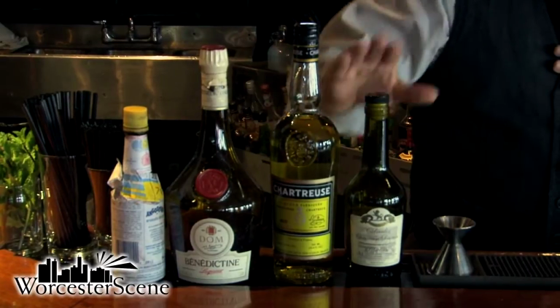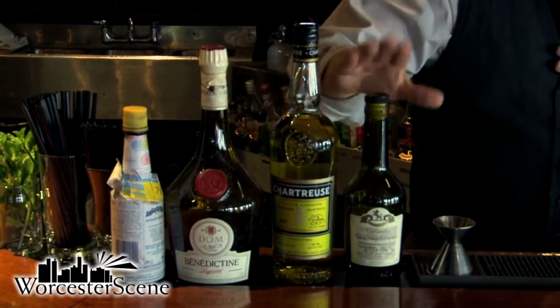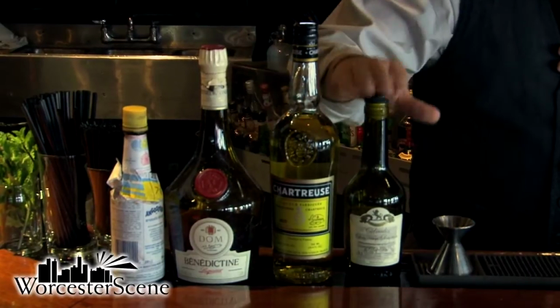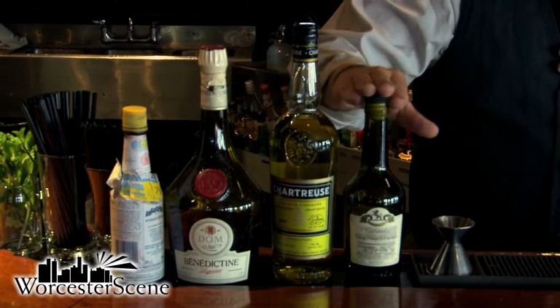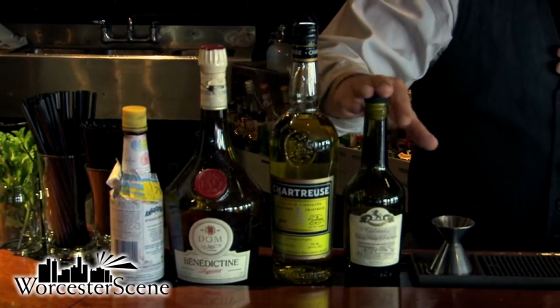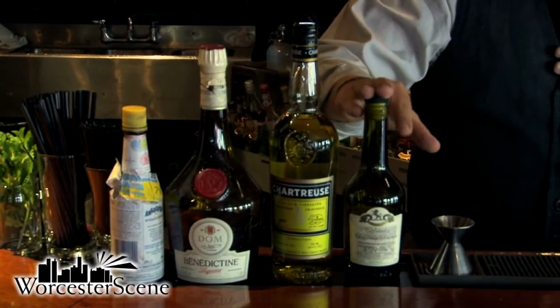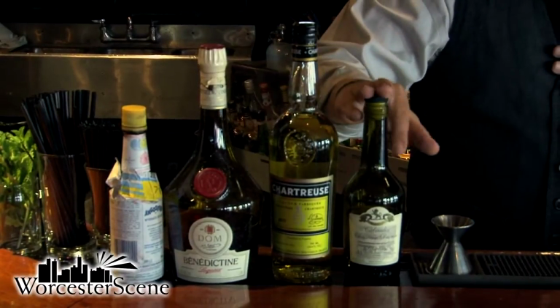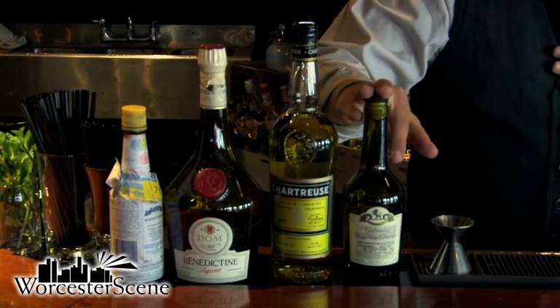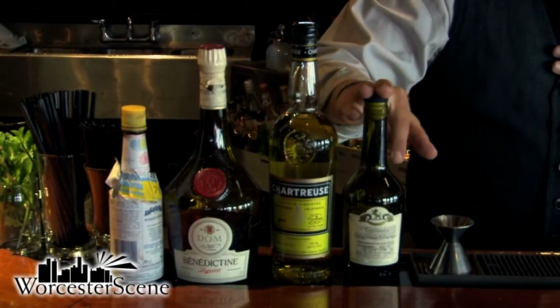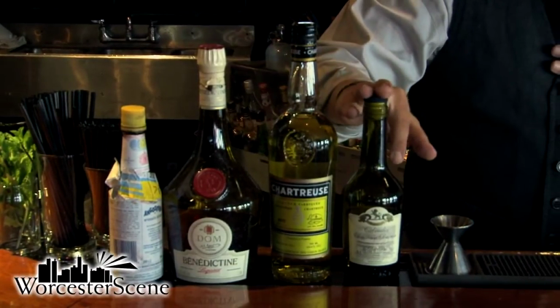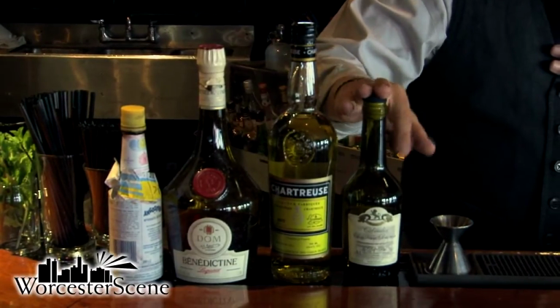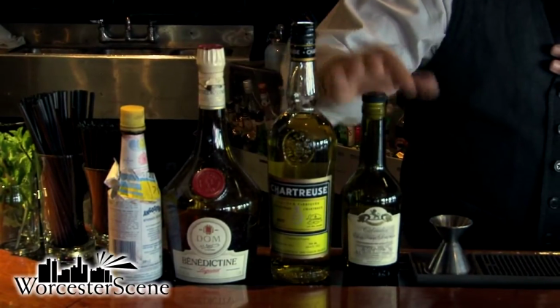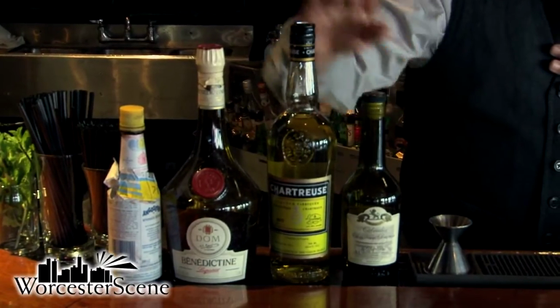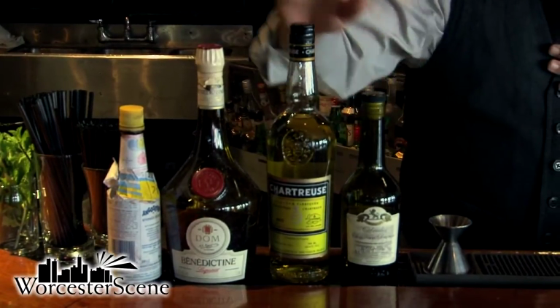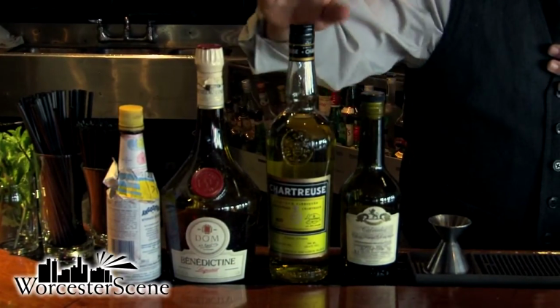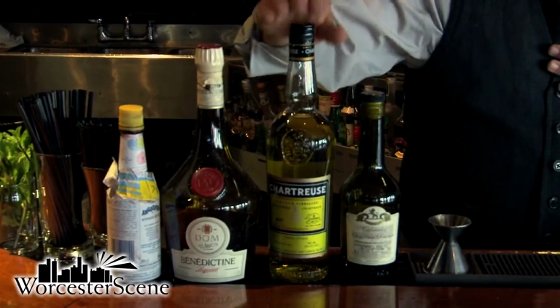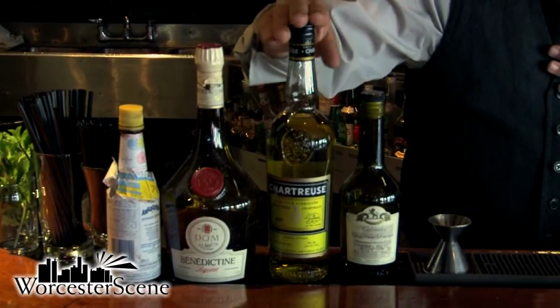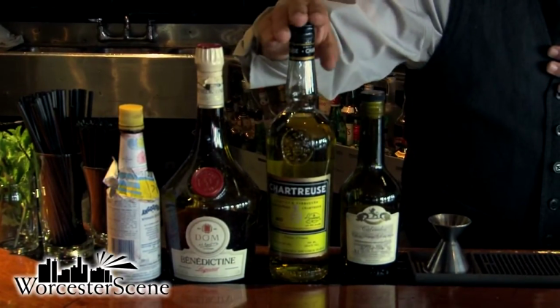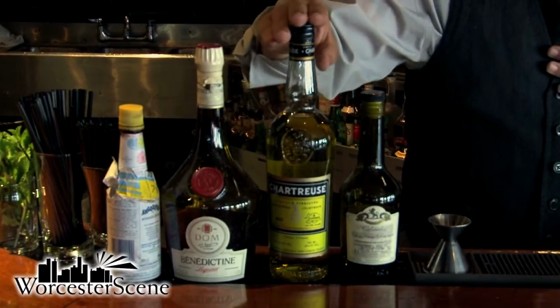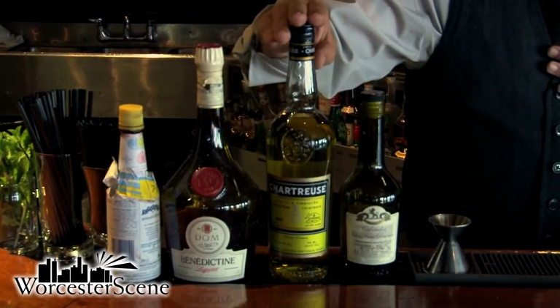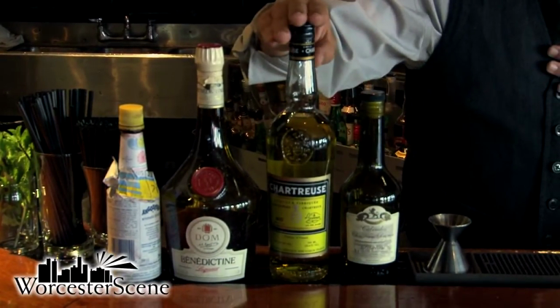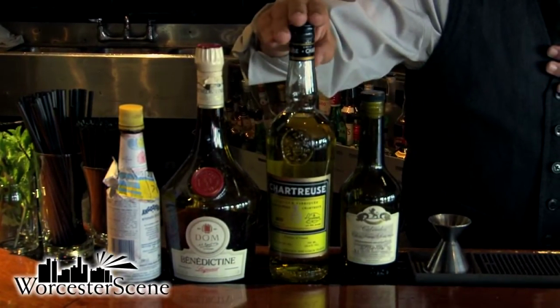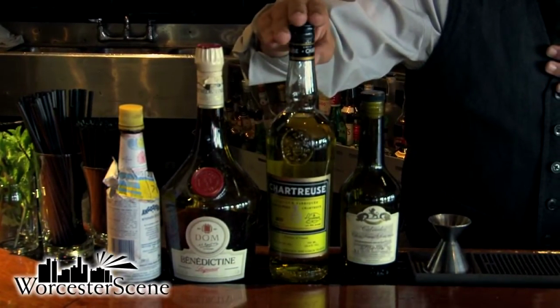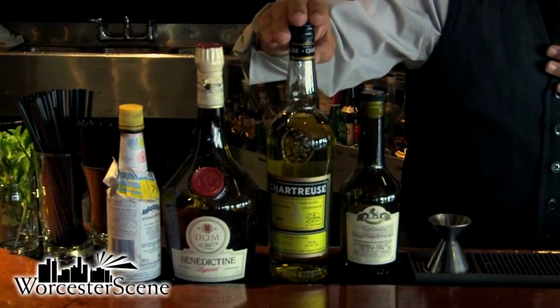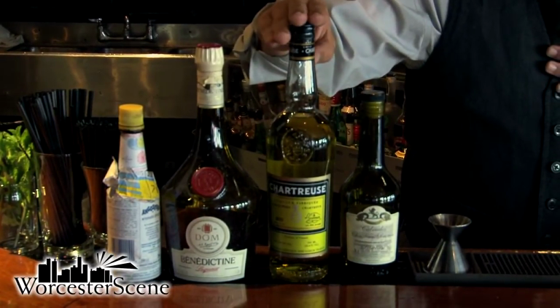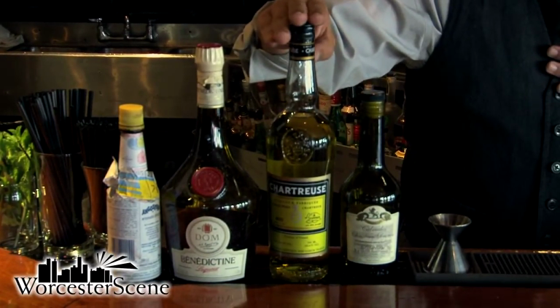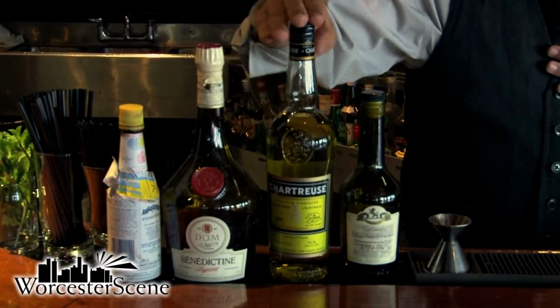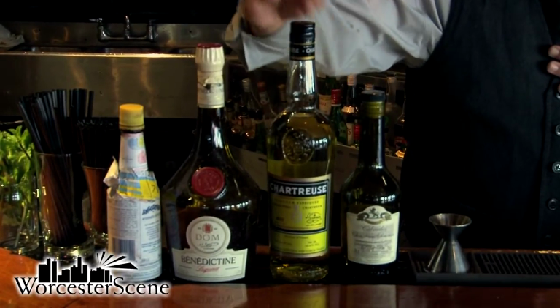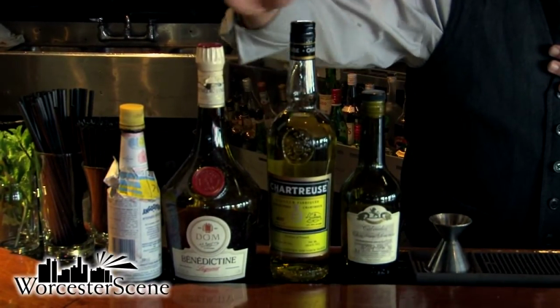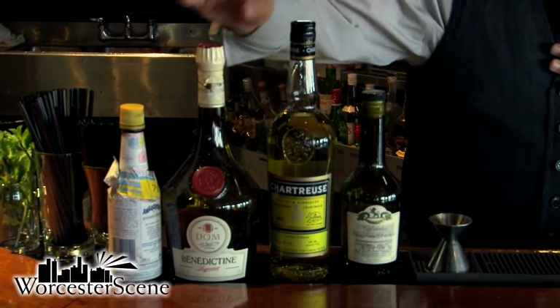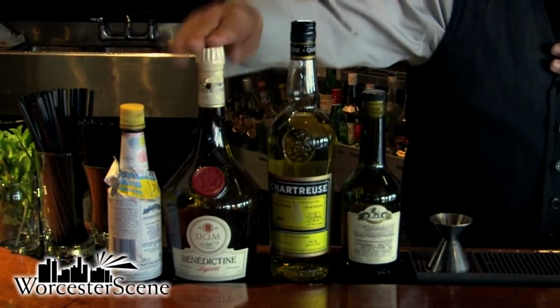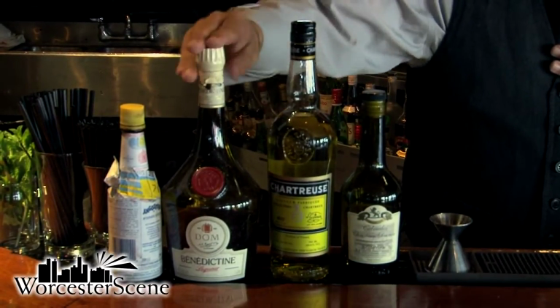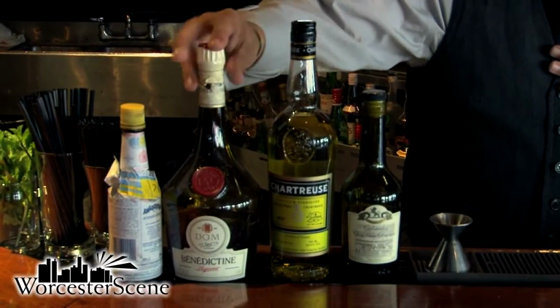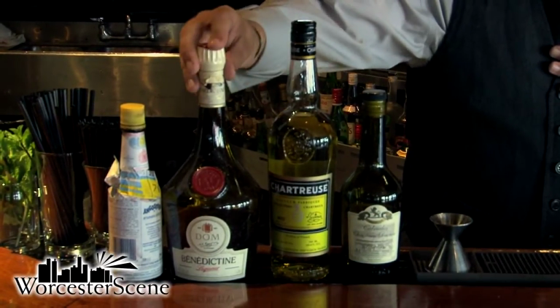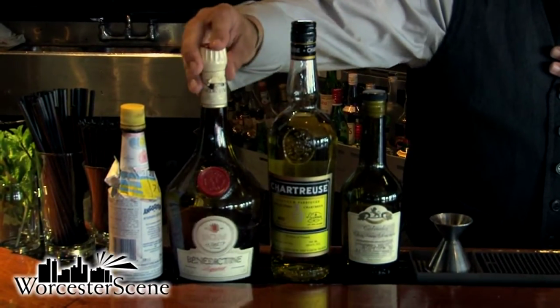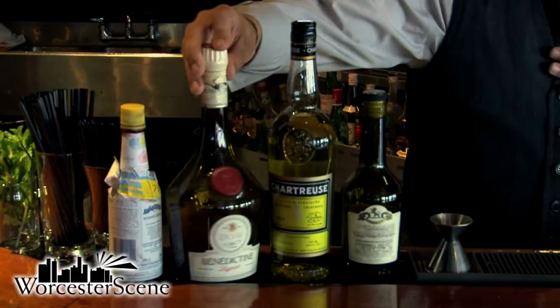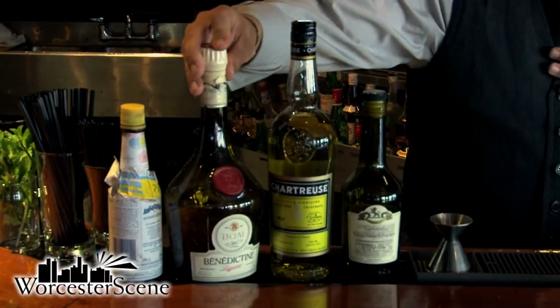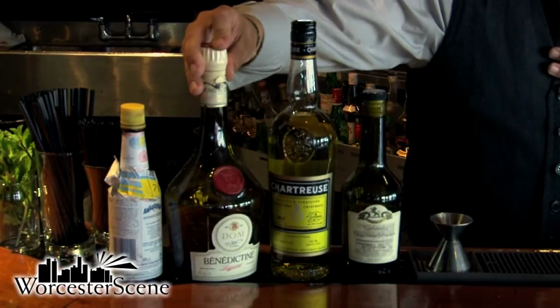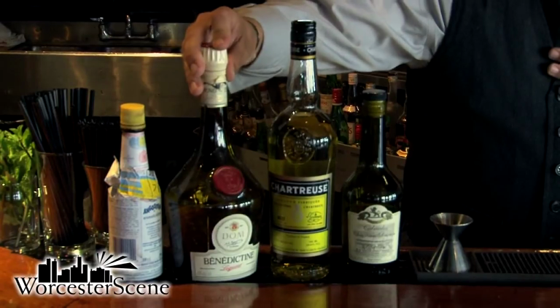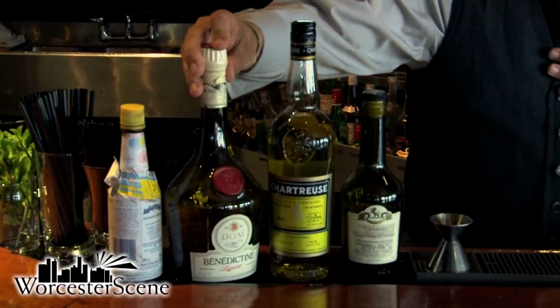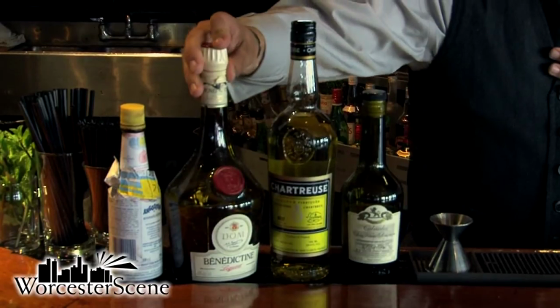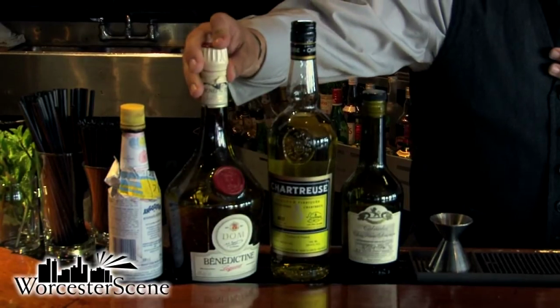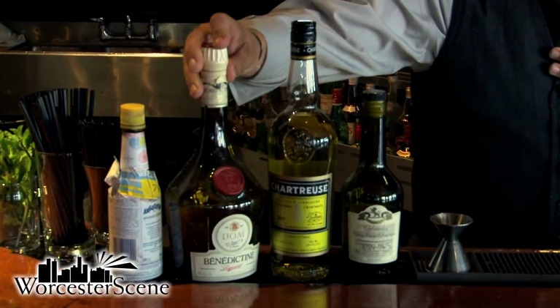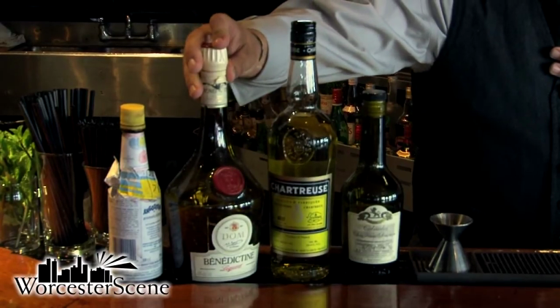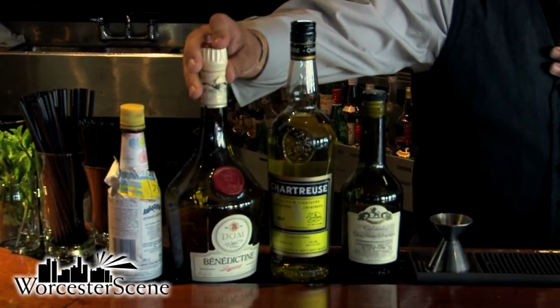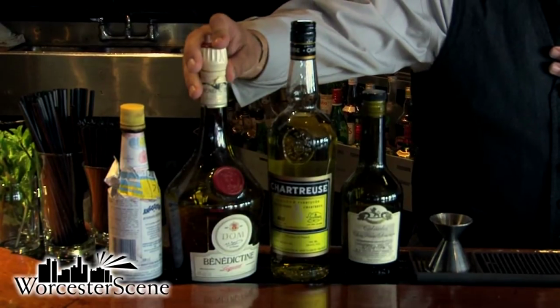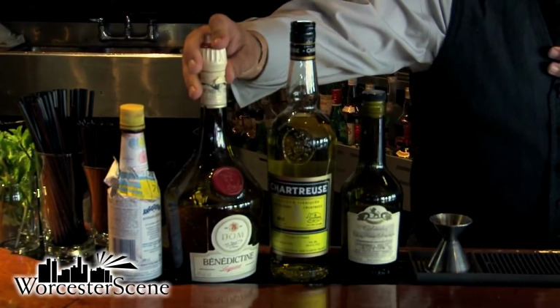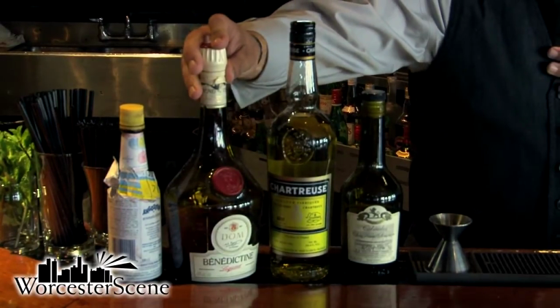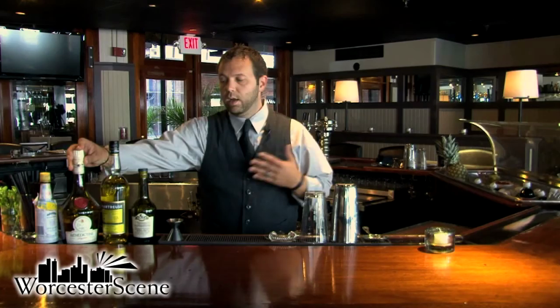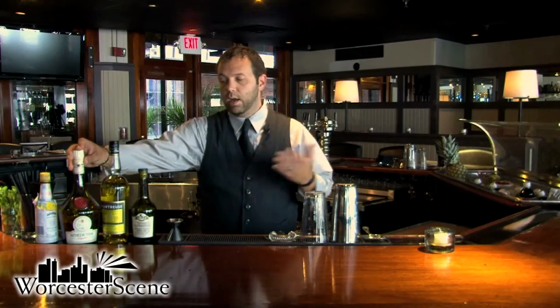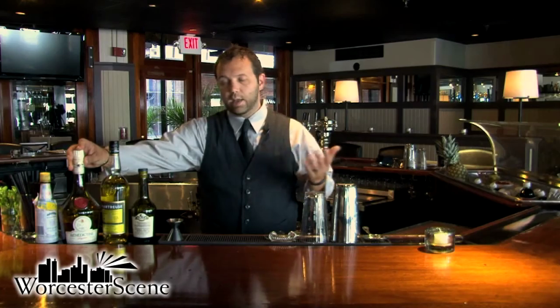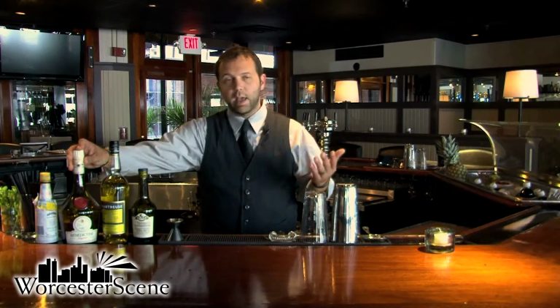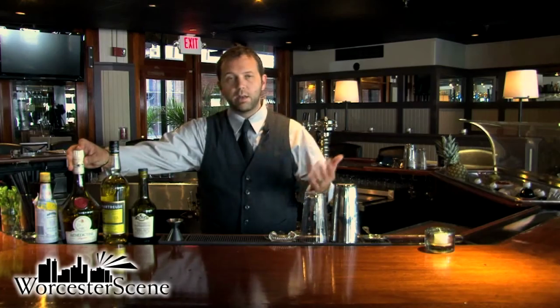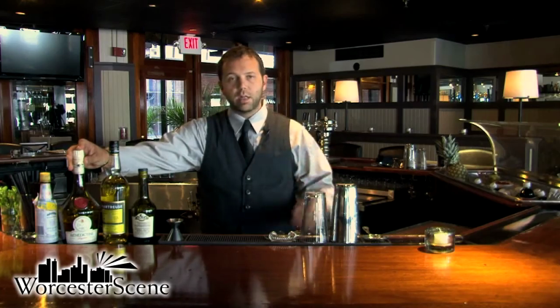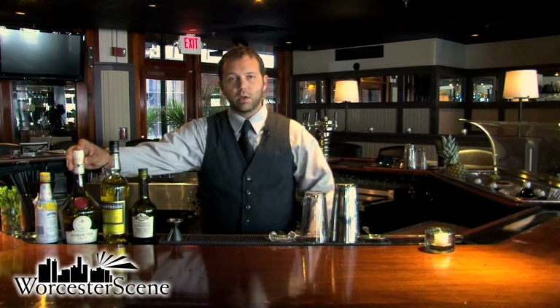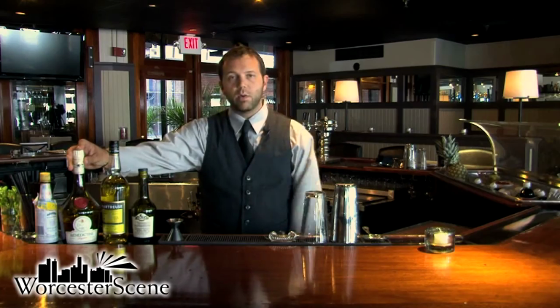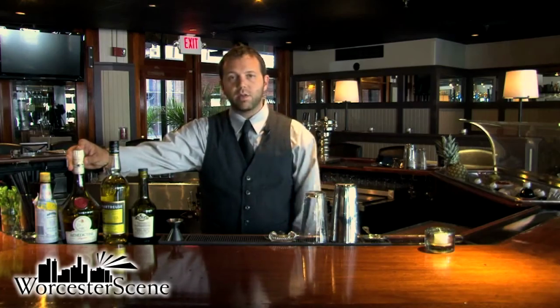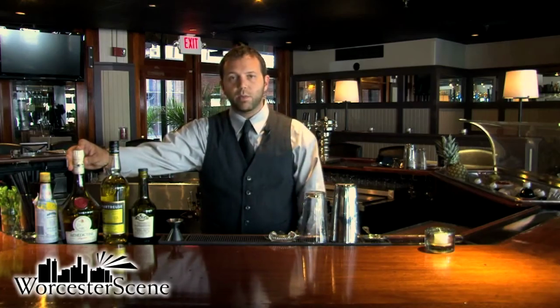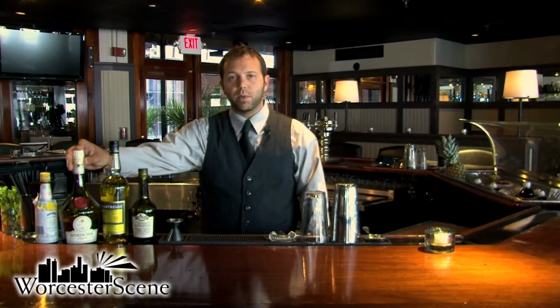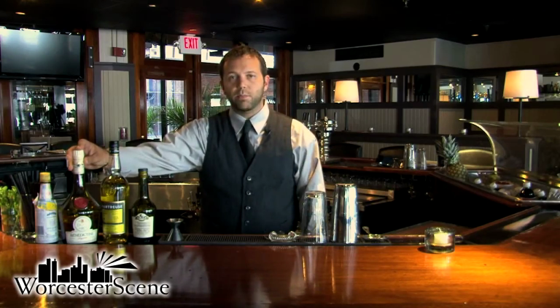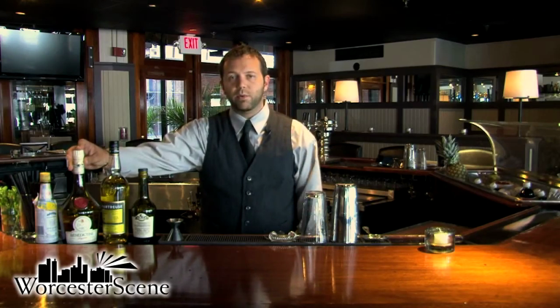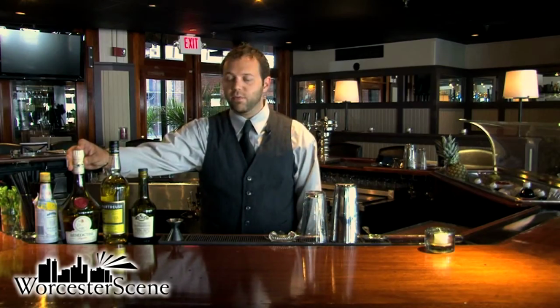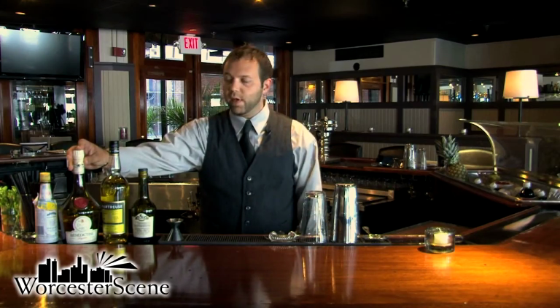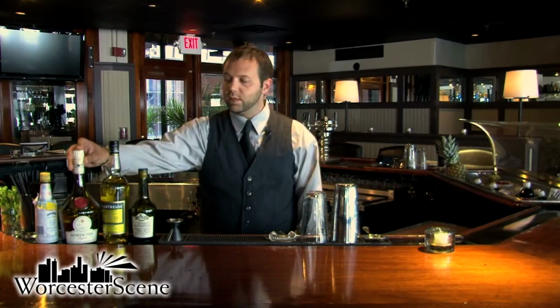This one coming from France, made out of apples; this one being an herbal liquor; and this one being a Benedictine brandy where, again, a secret recipe prevails.